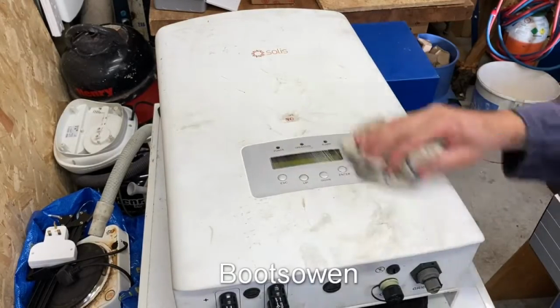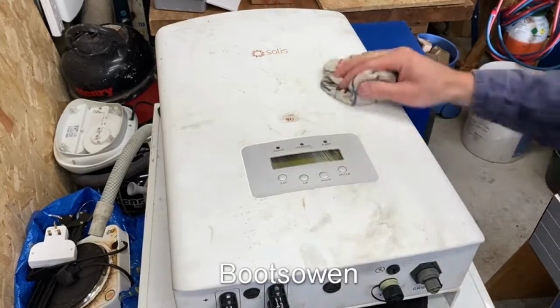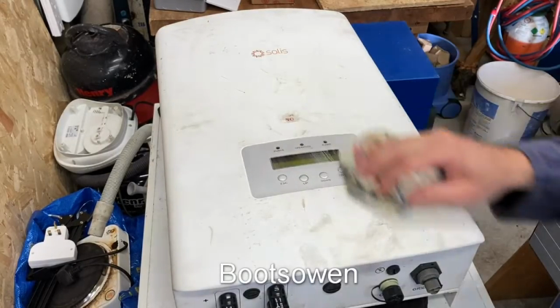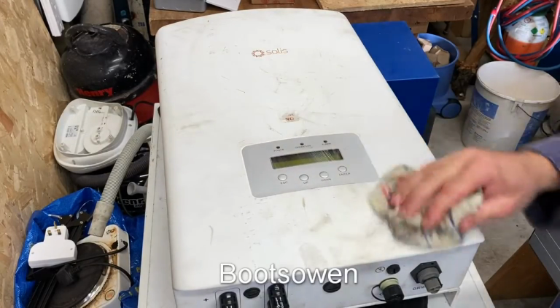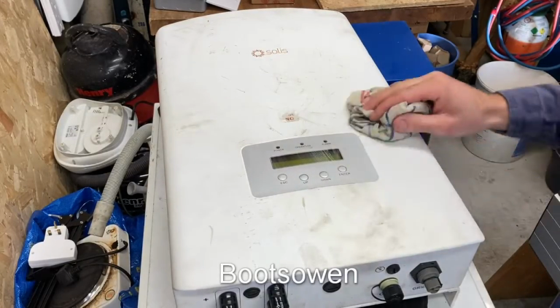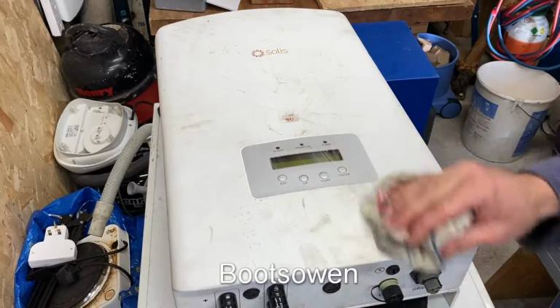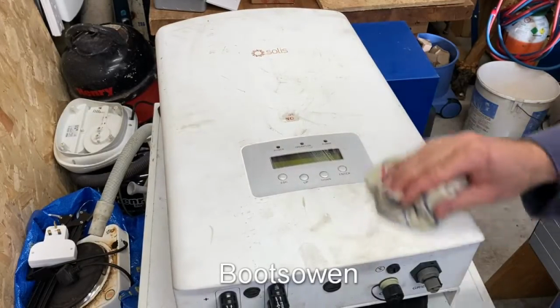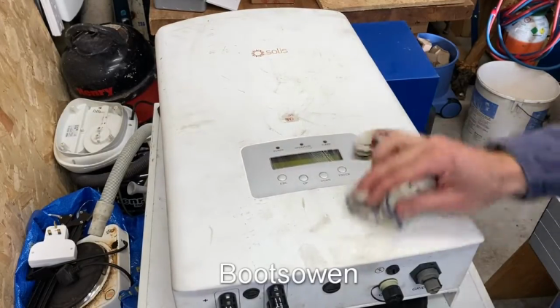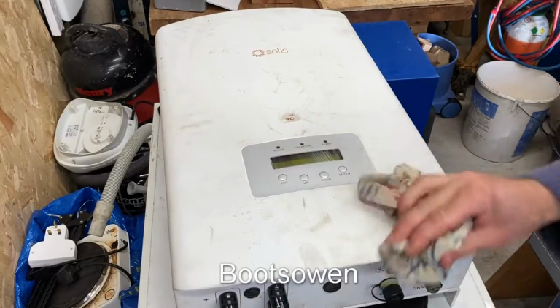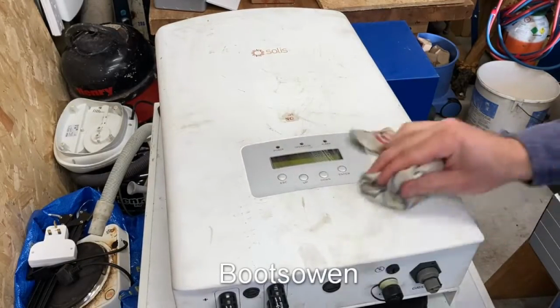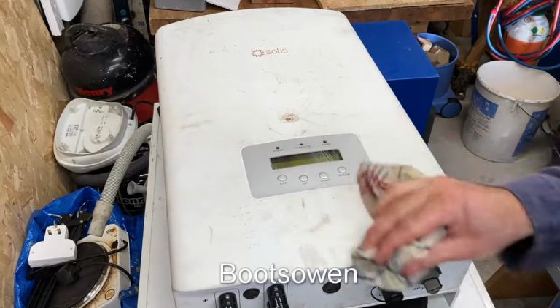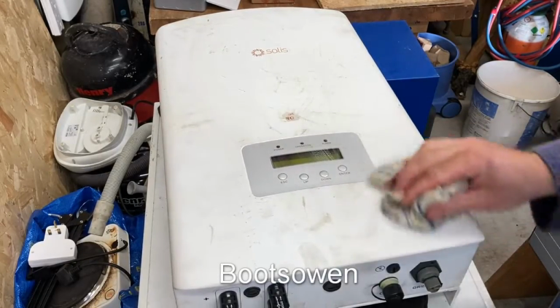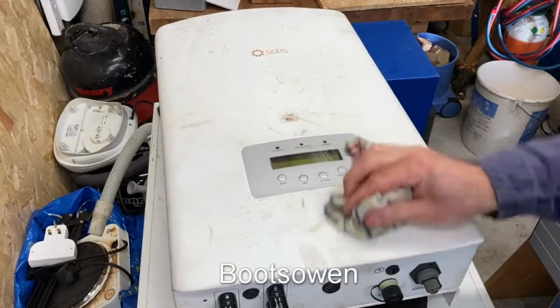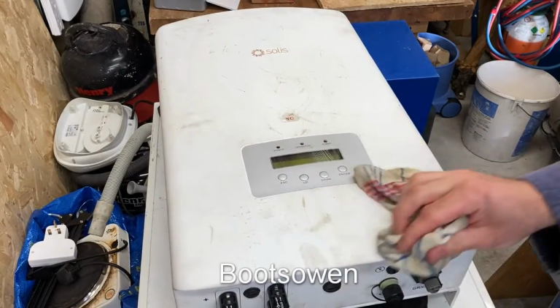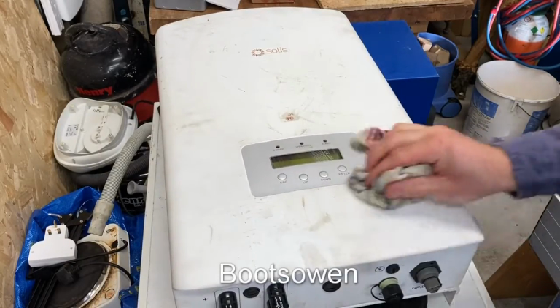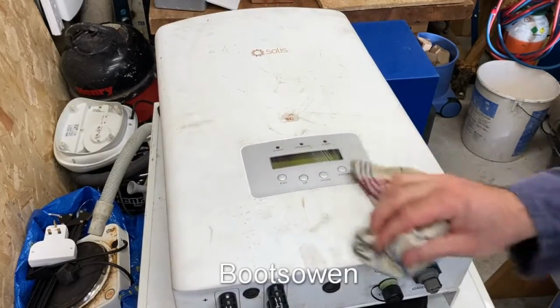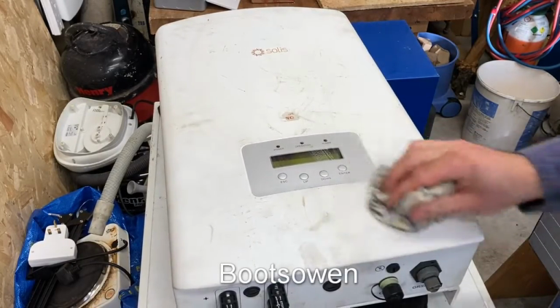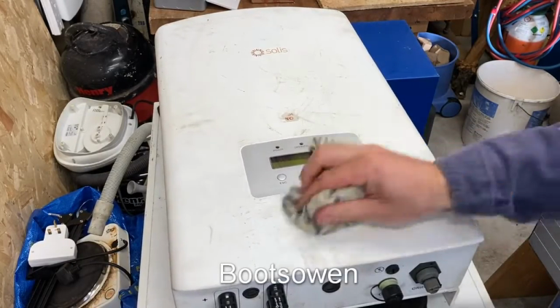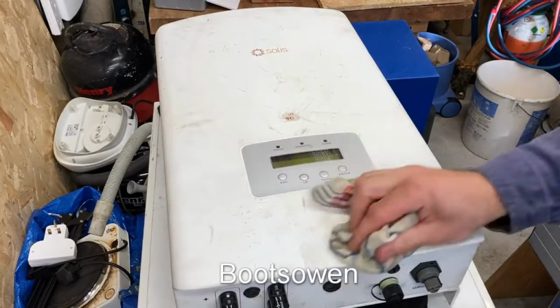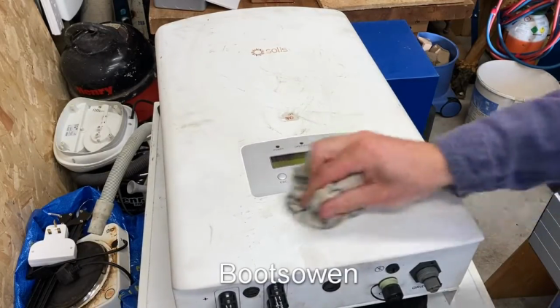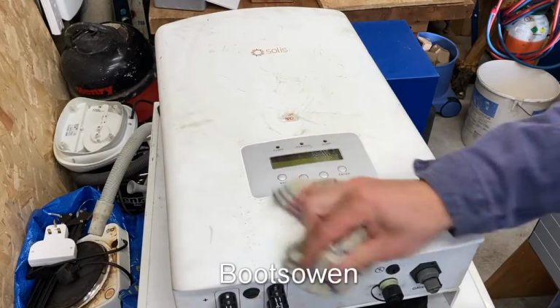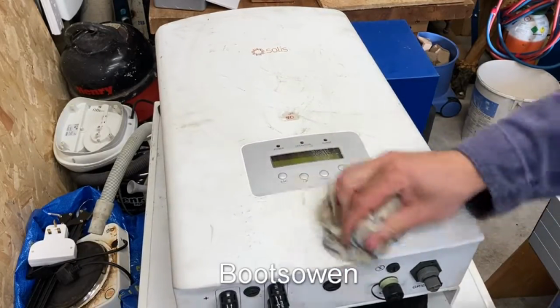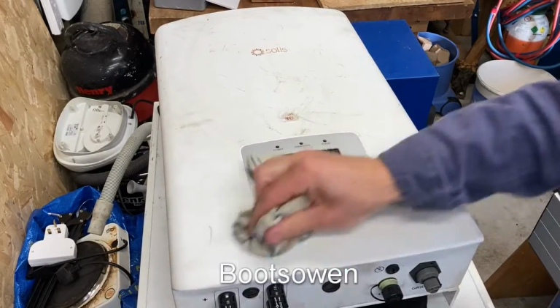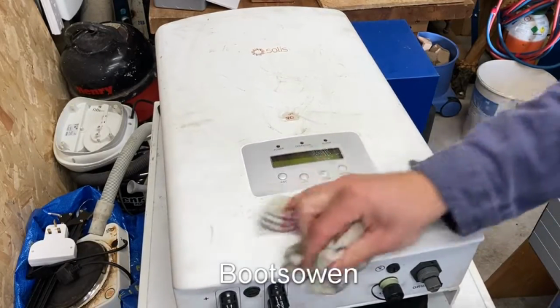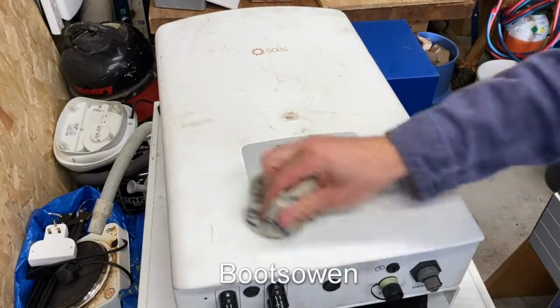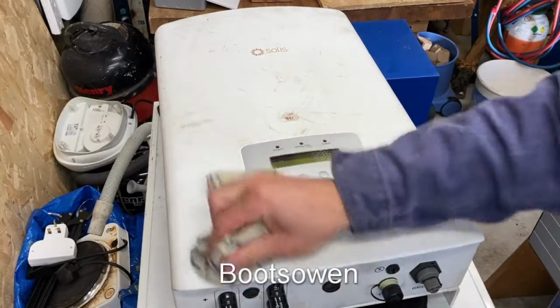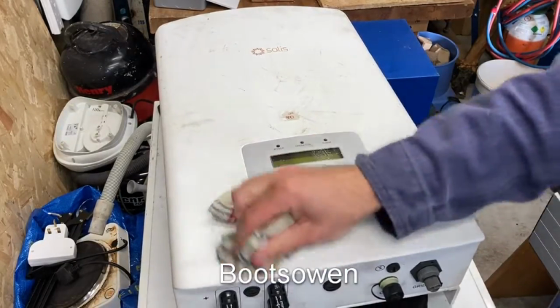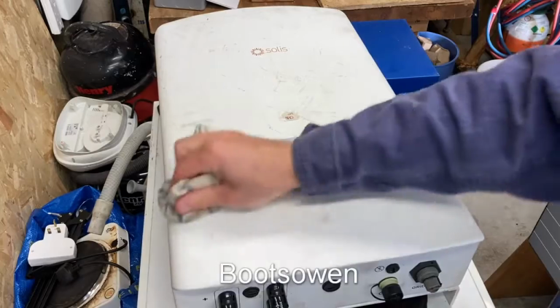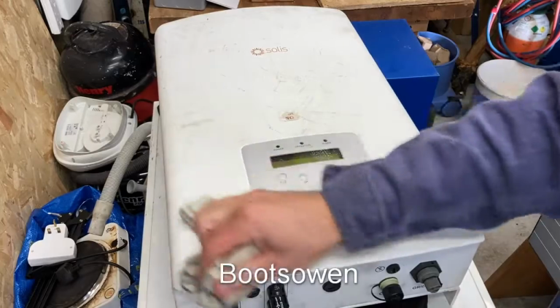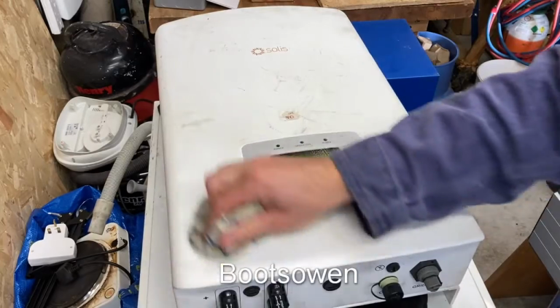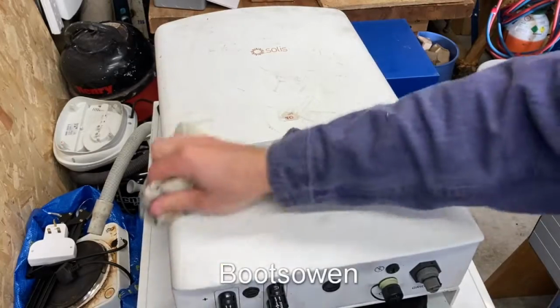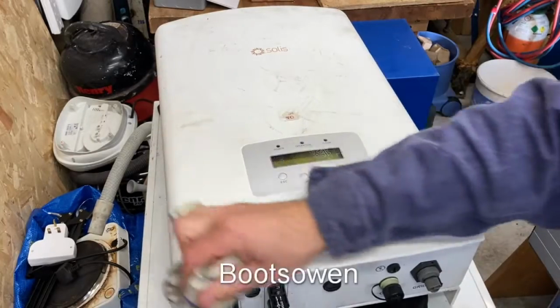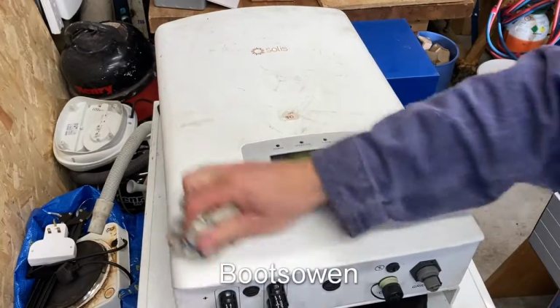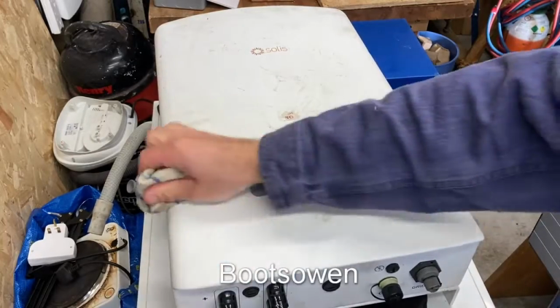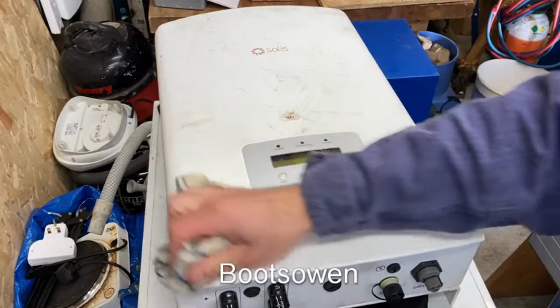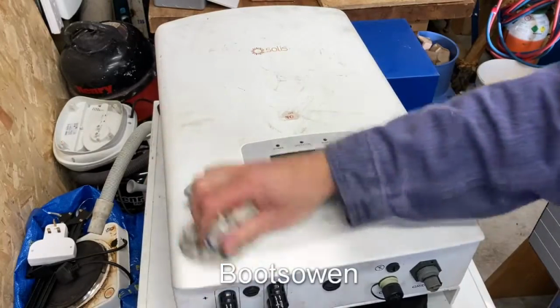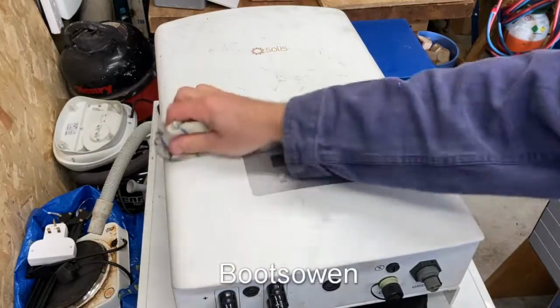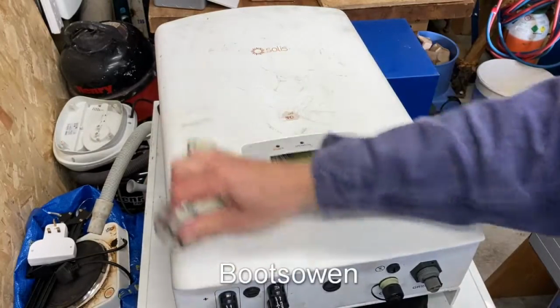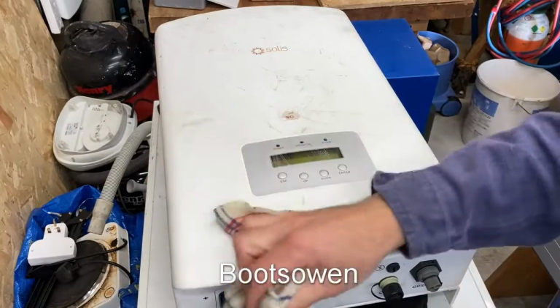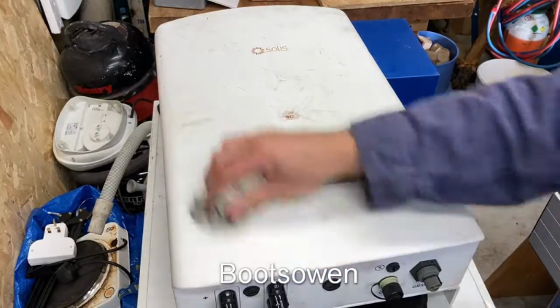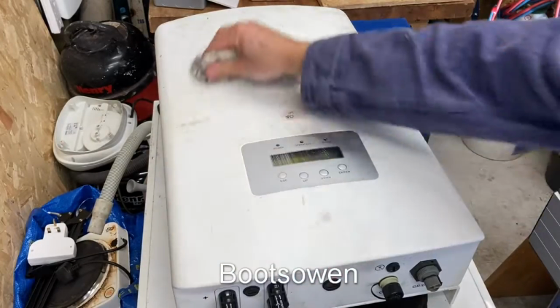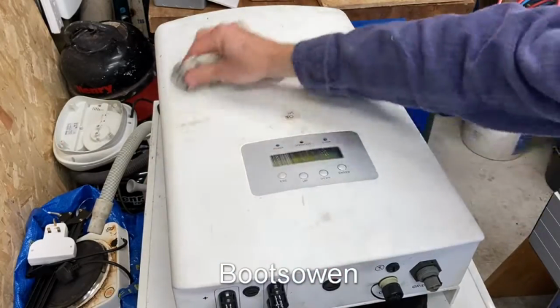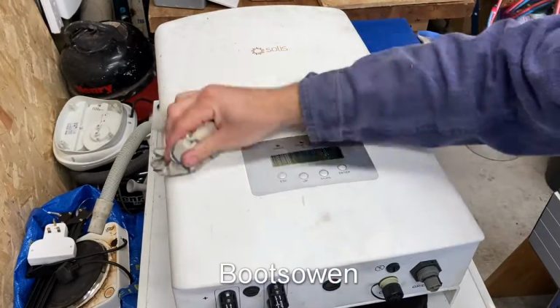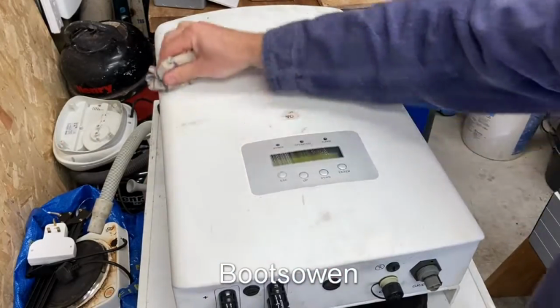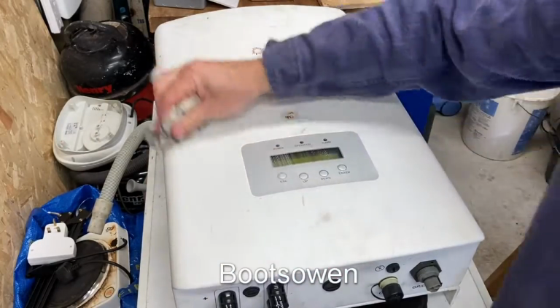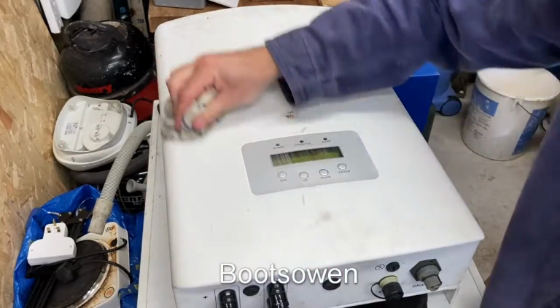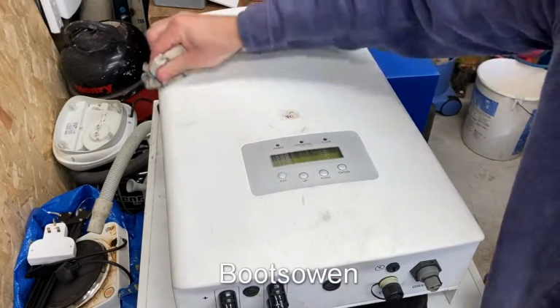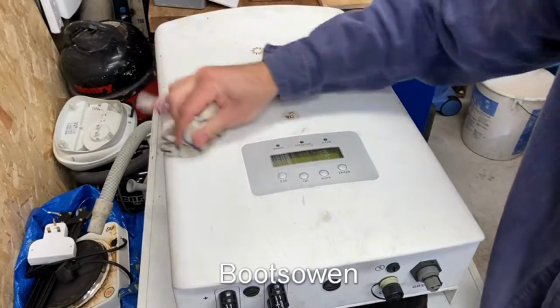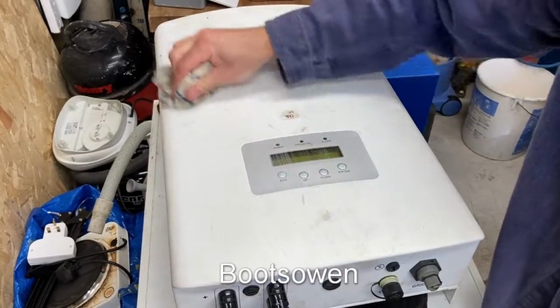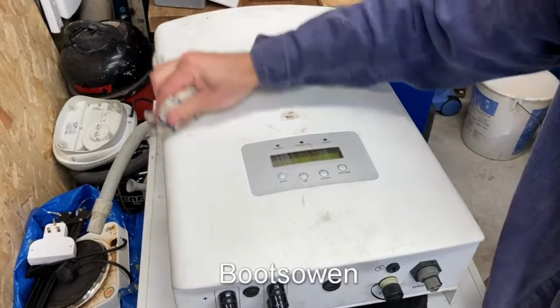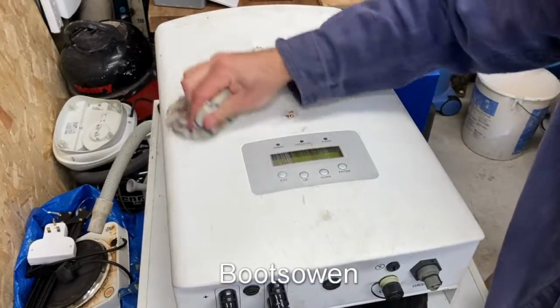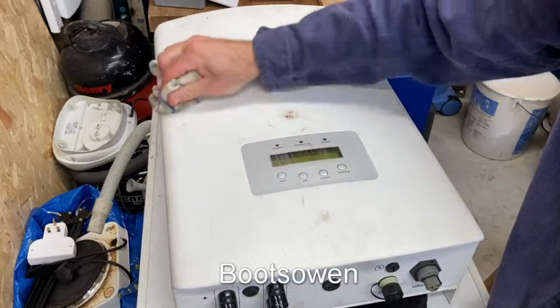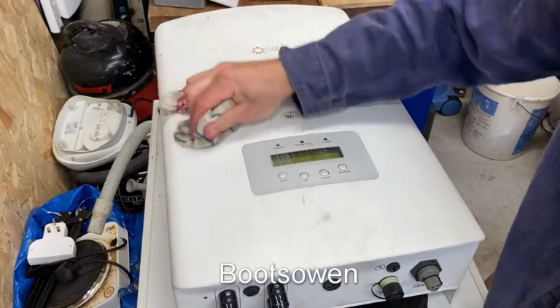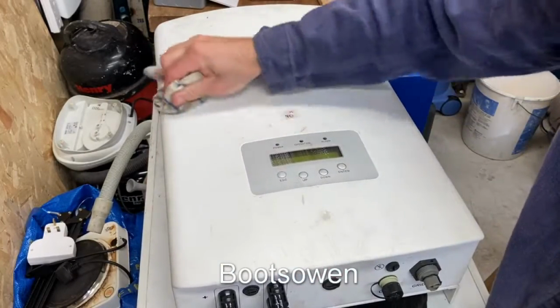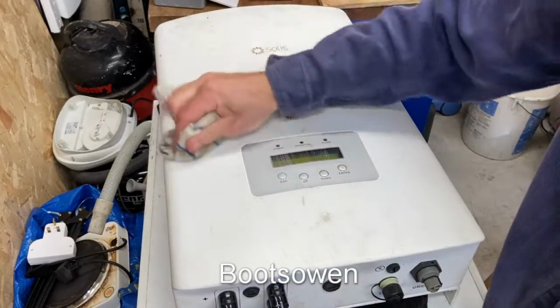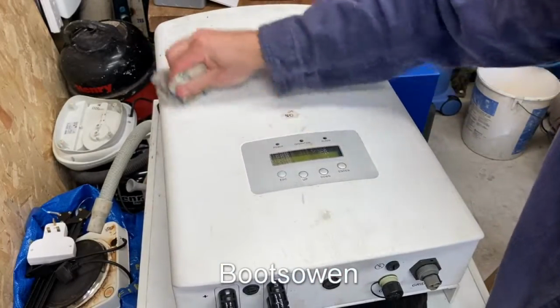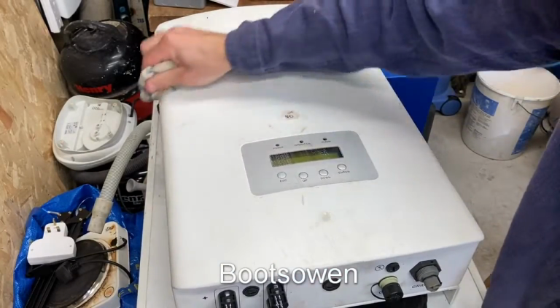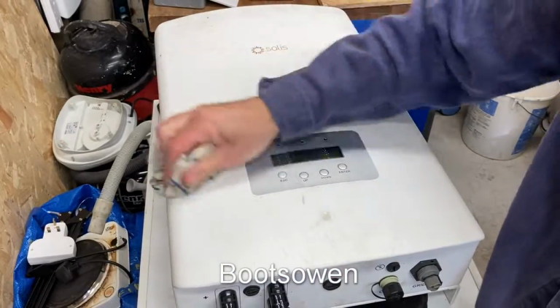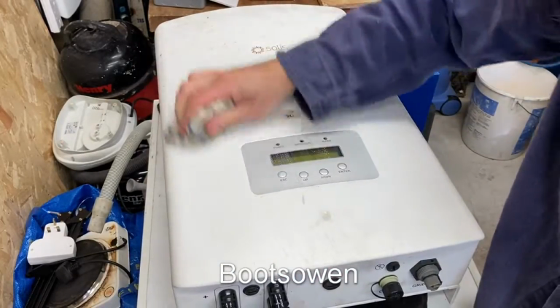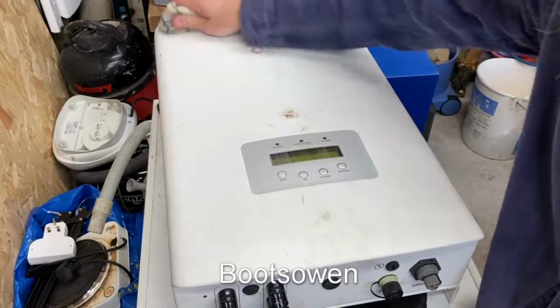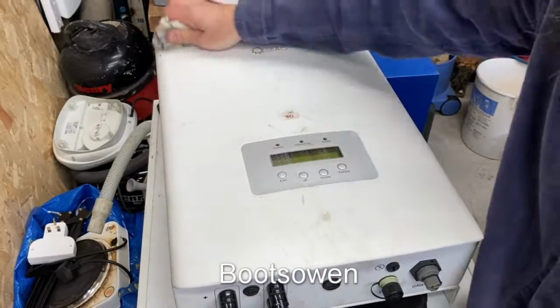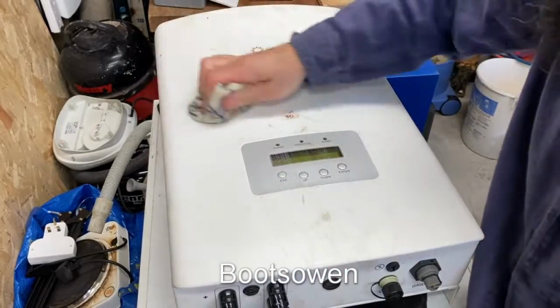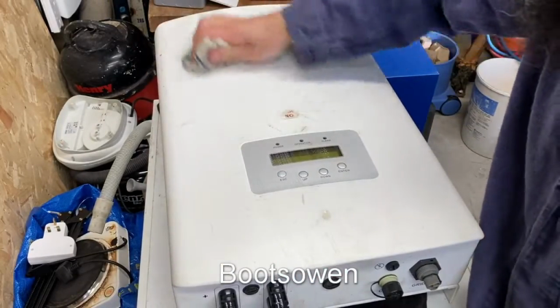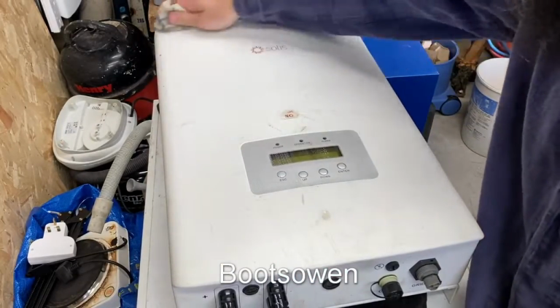Hey there, it's Boots Owen here. This is a Solace Inverter — I'll get a model number in a bit. I'm just giving it a clean up.